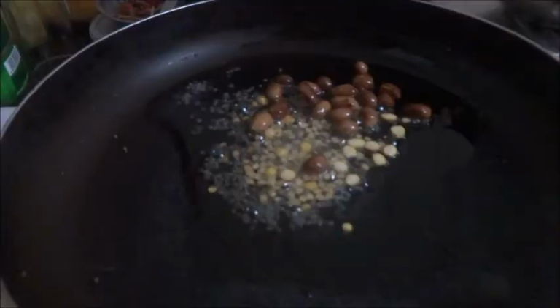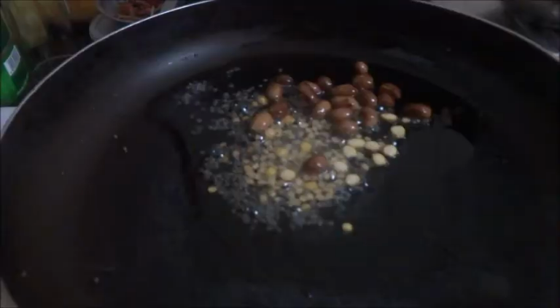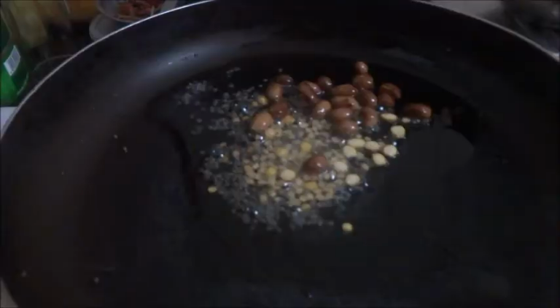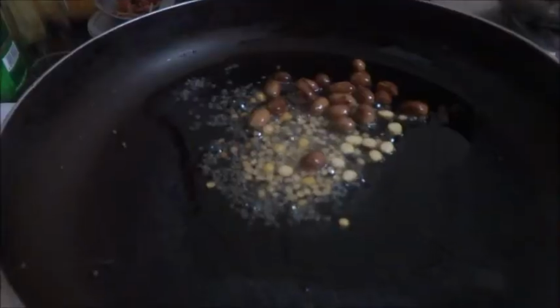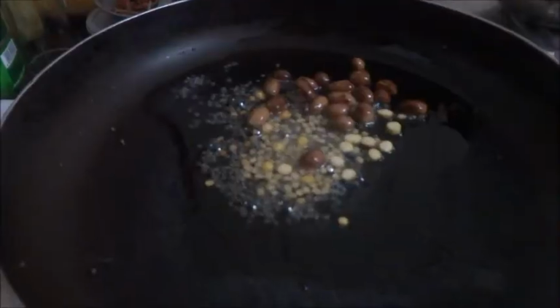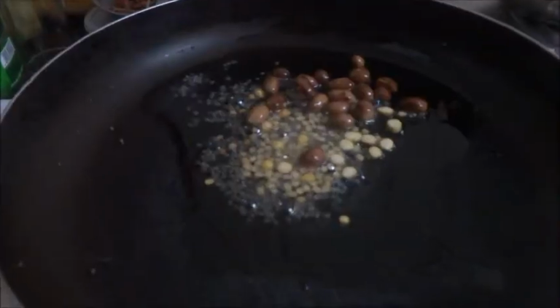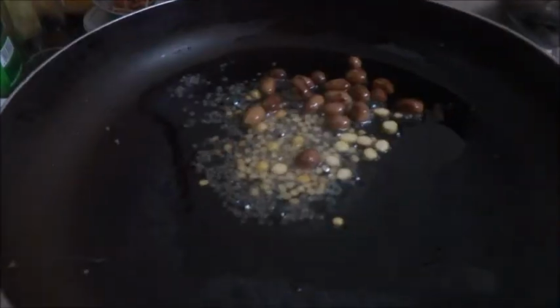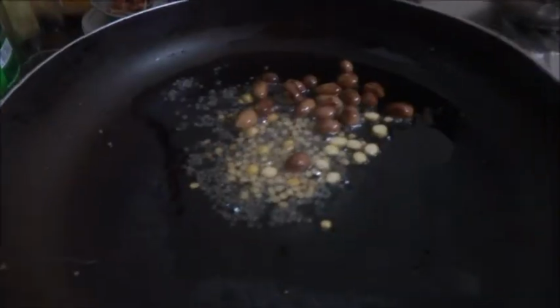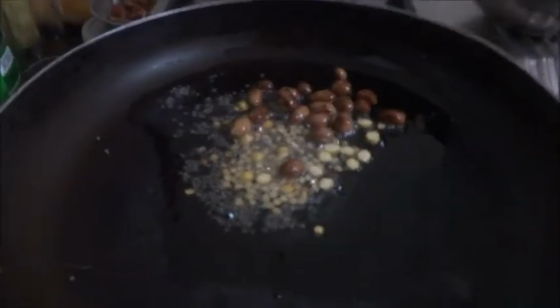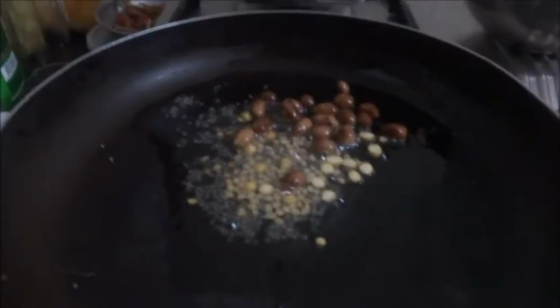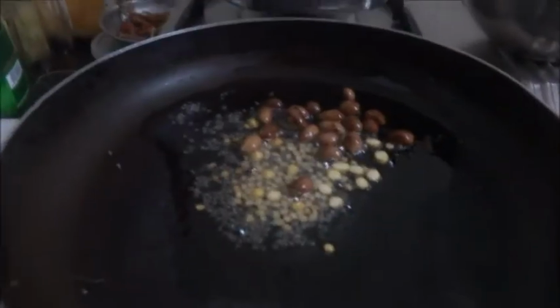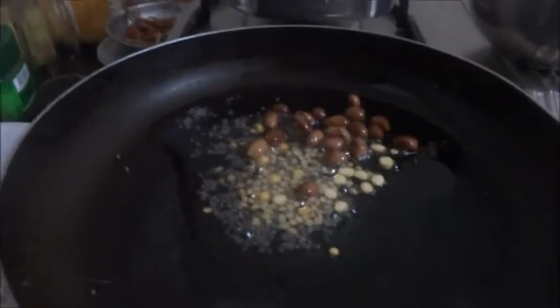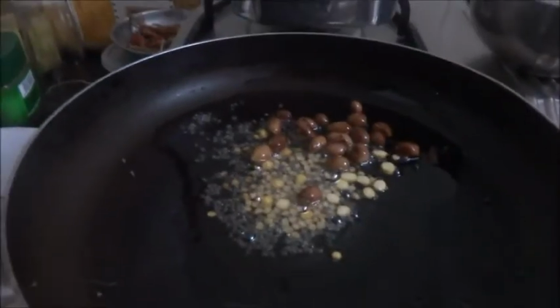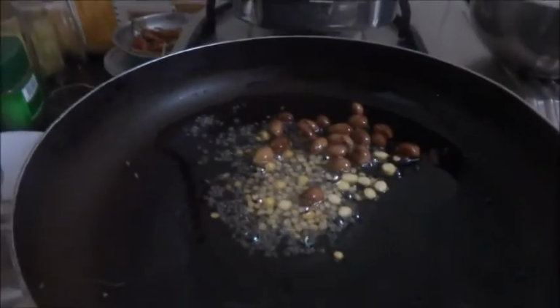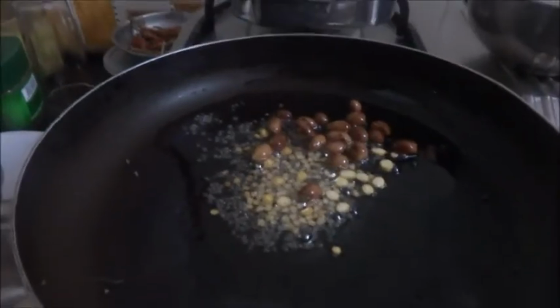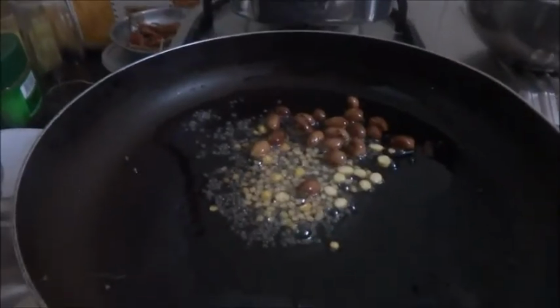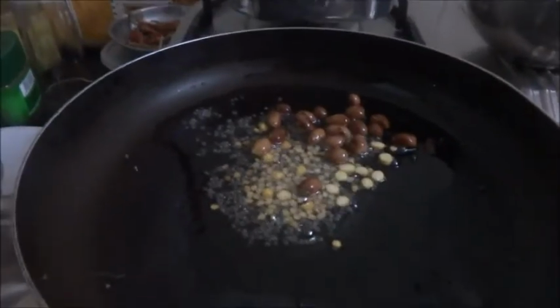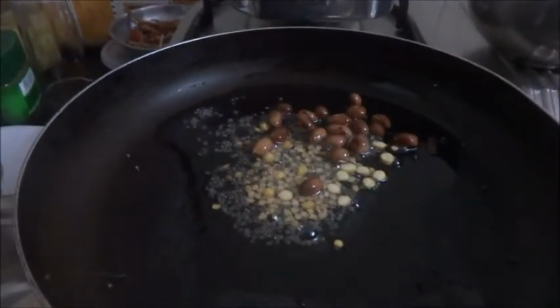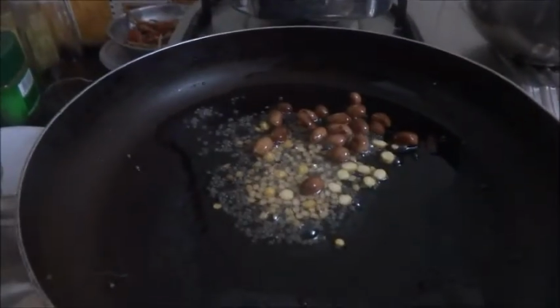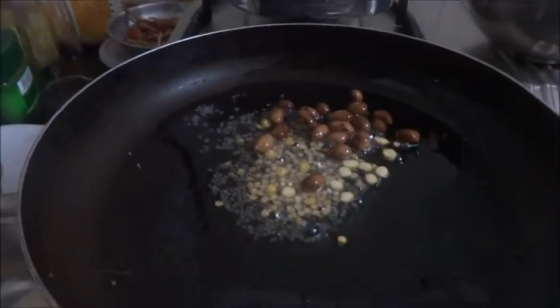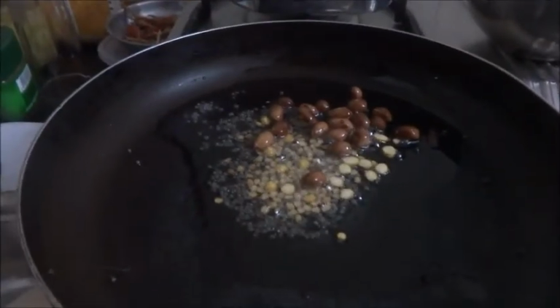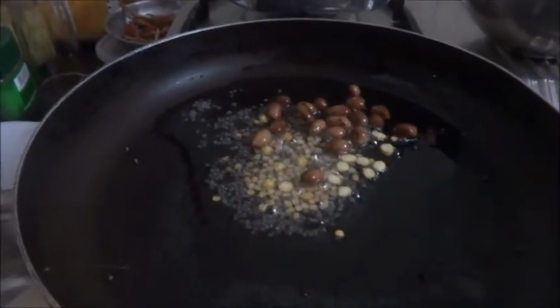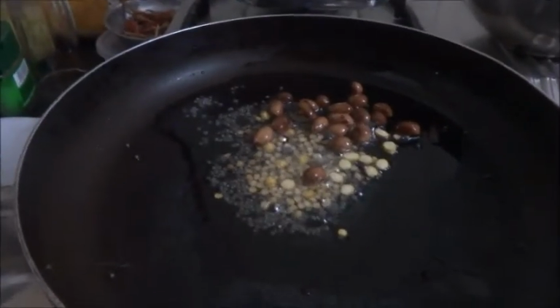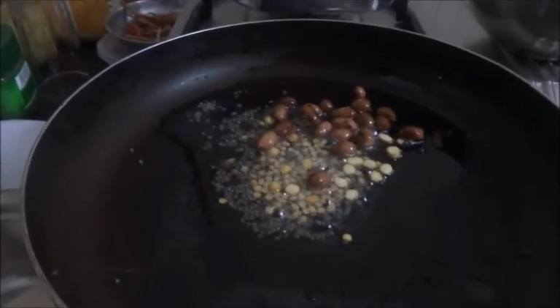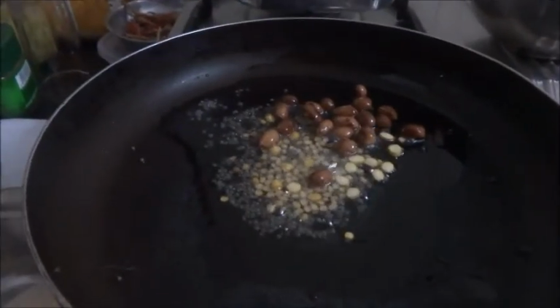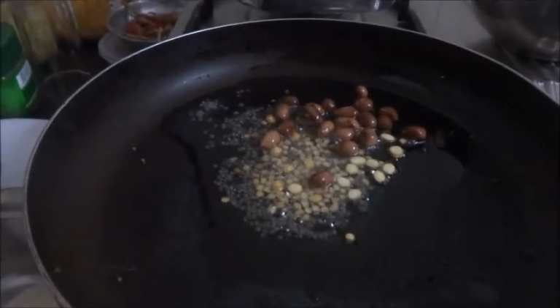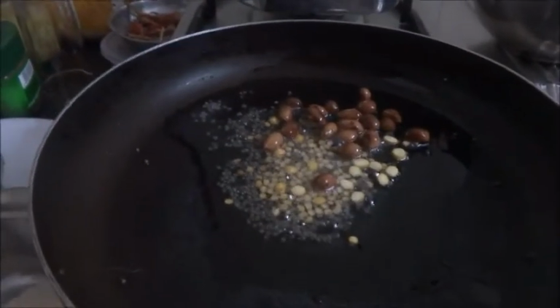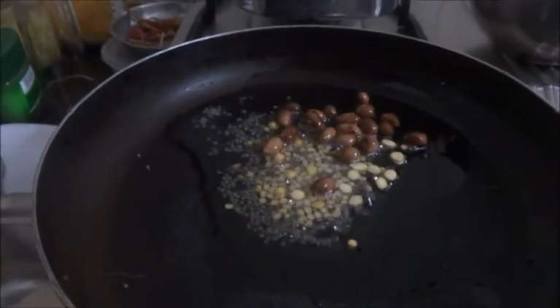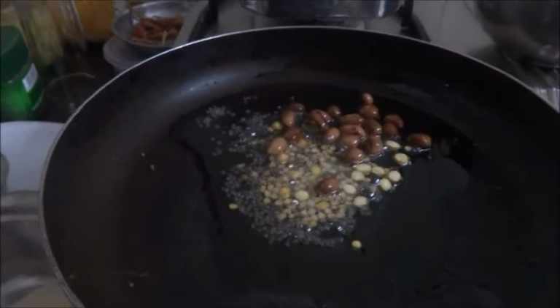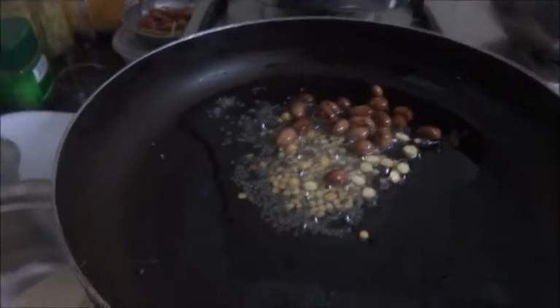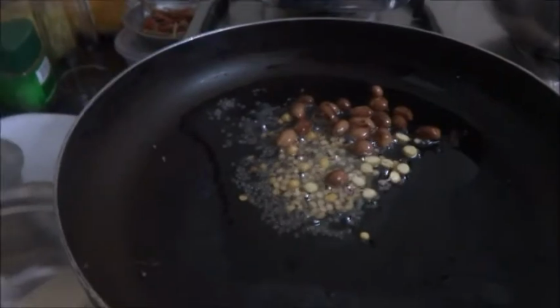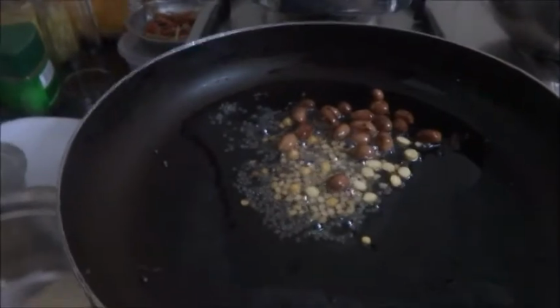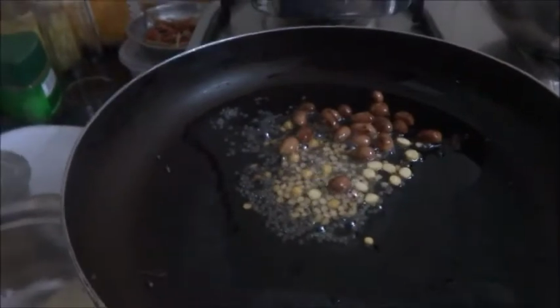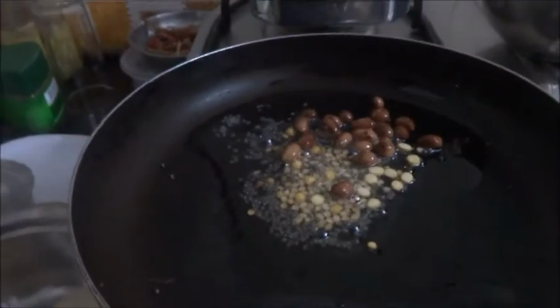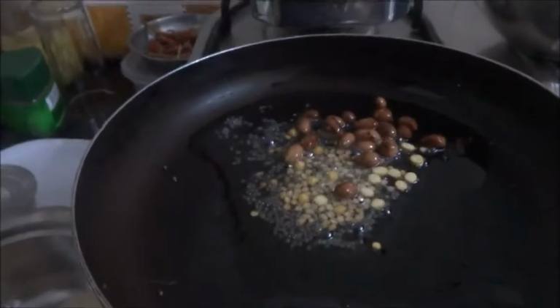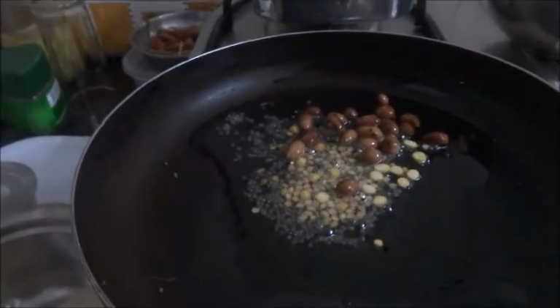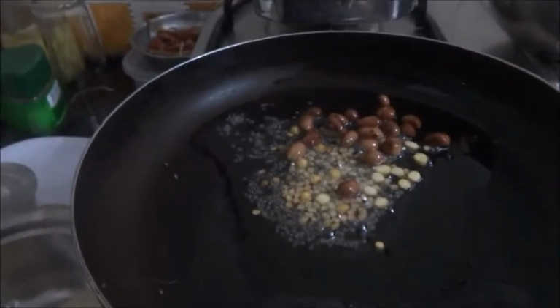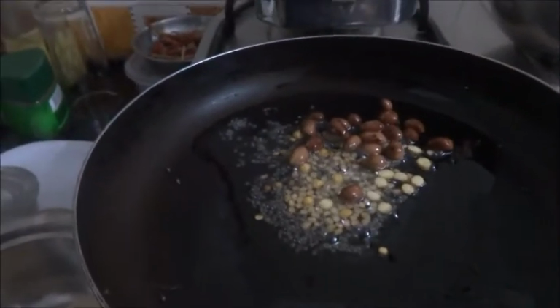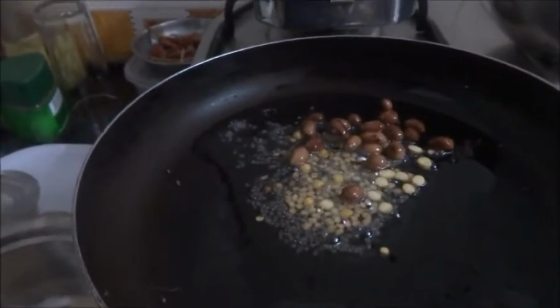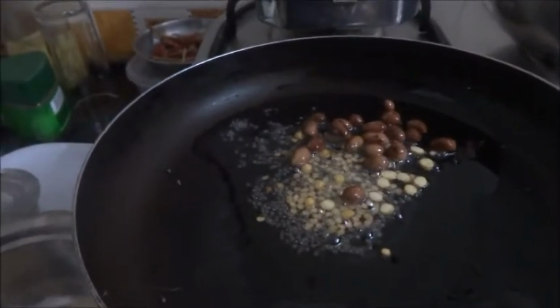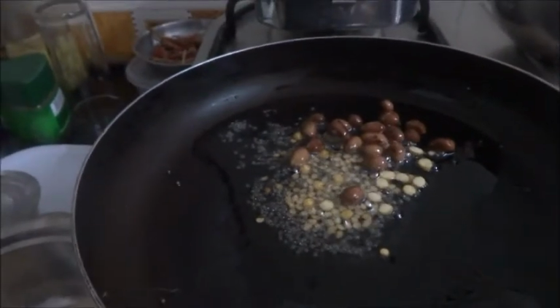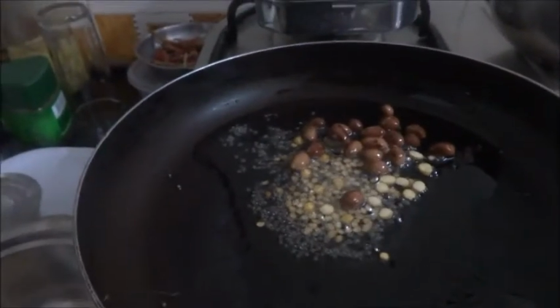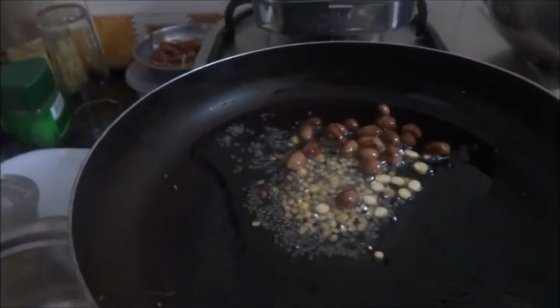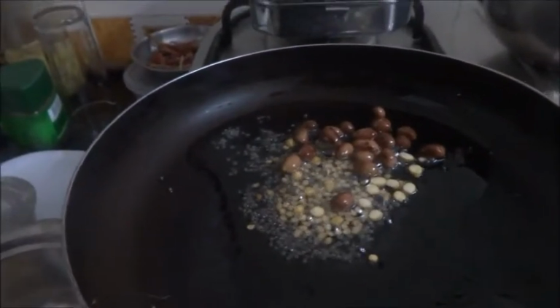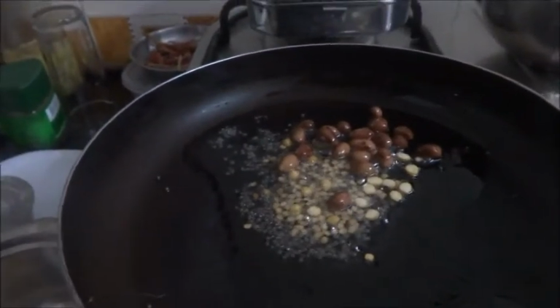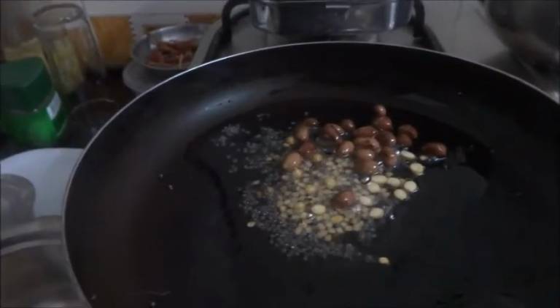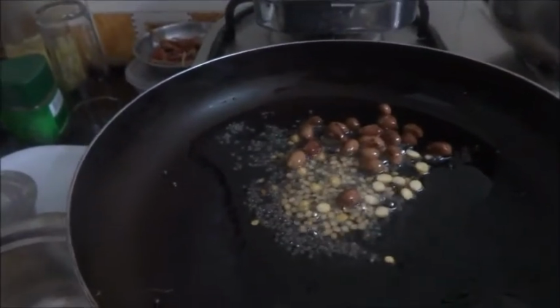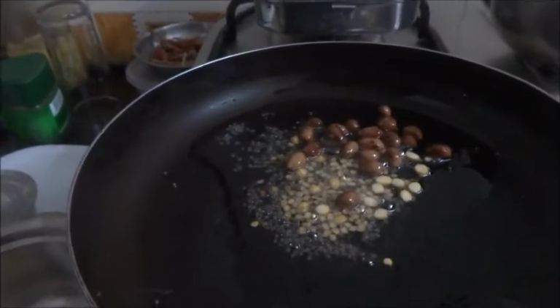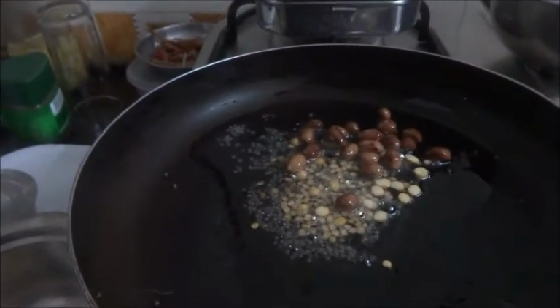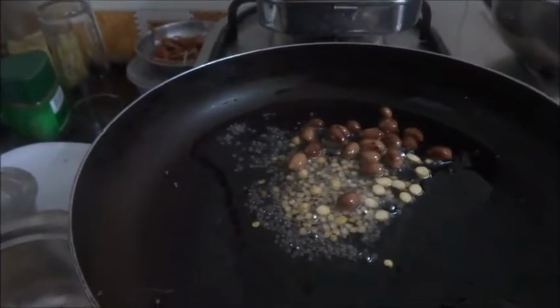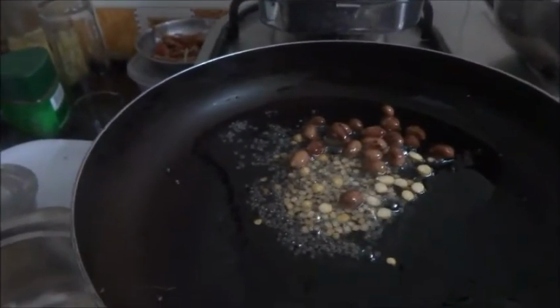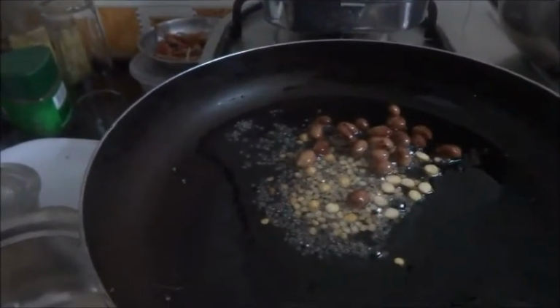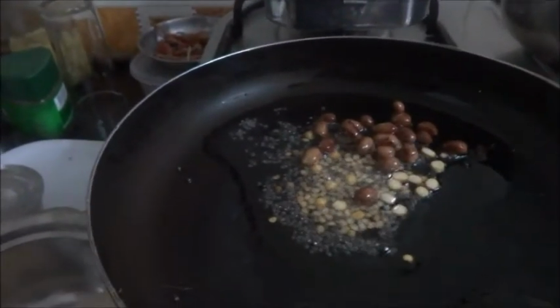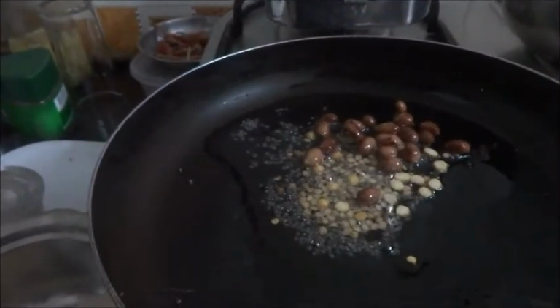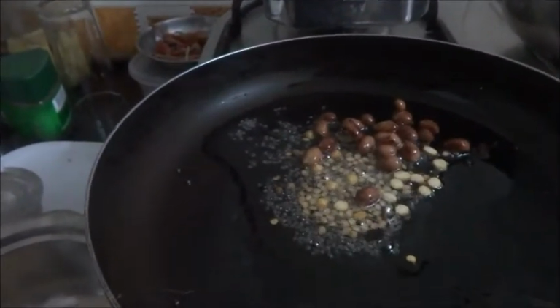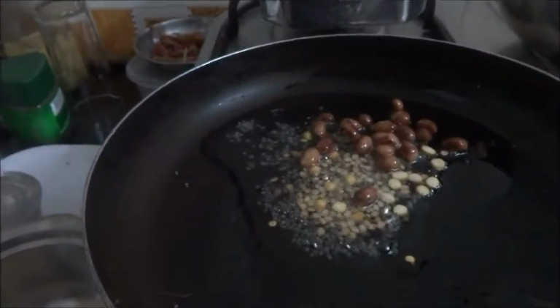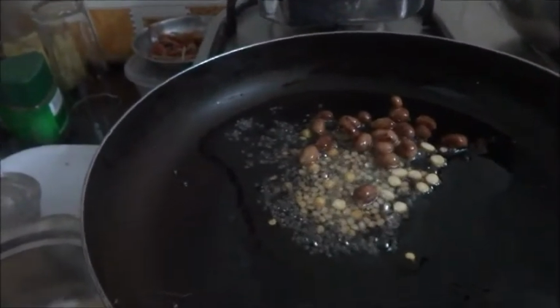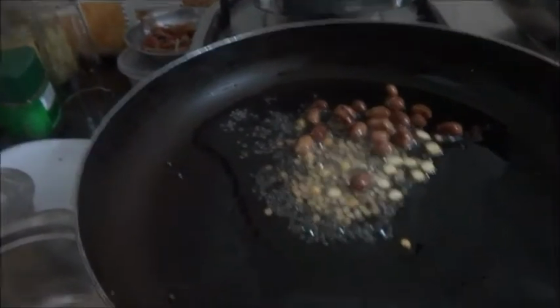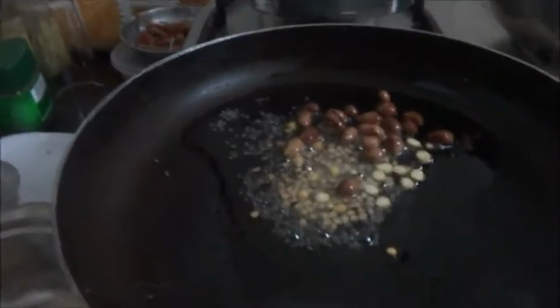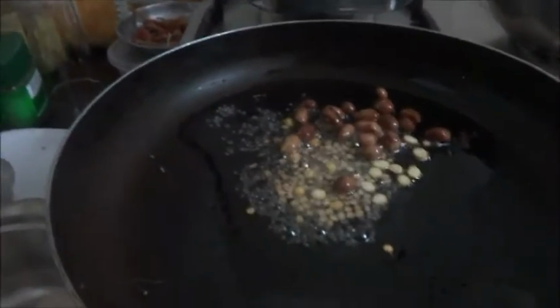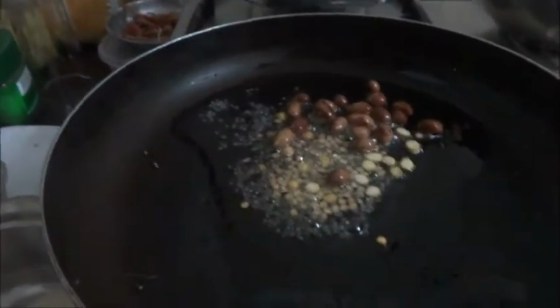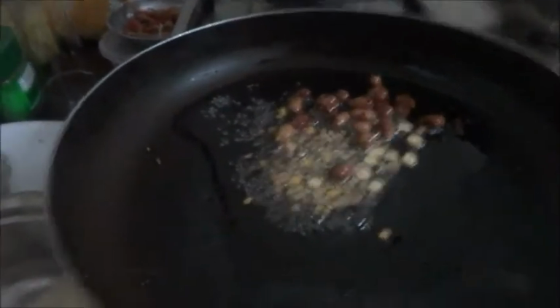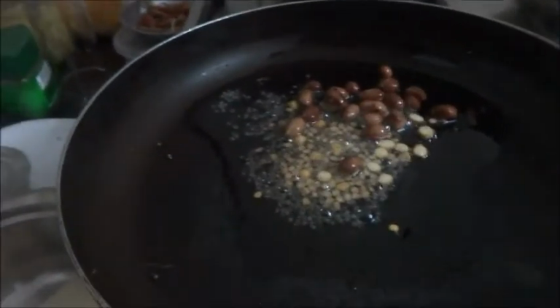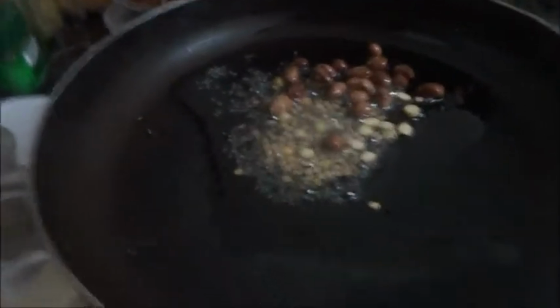I am Raji Ramakrishnan. Today I am going to make Puli Upma using rice rava and Puli Upma mix.